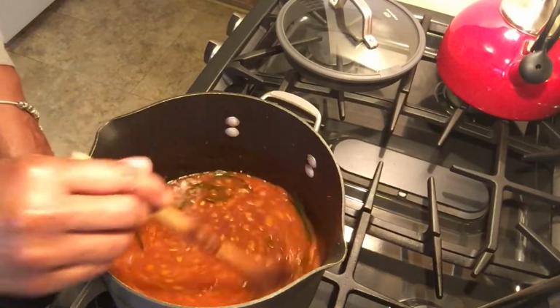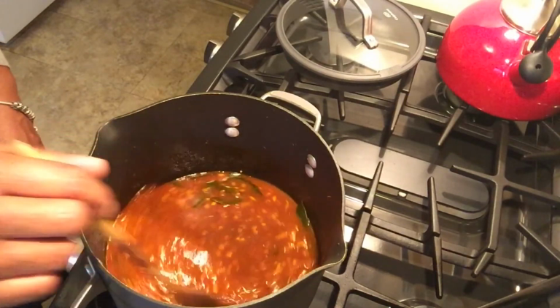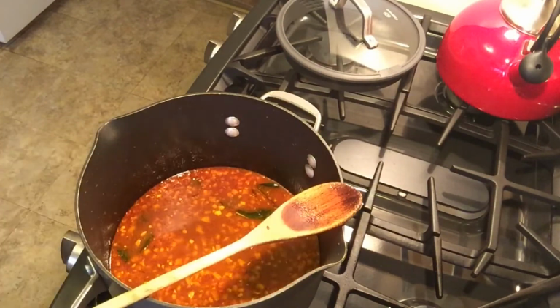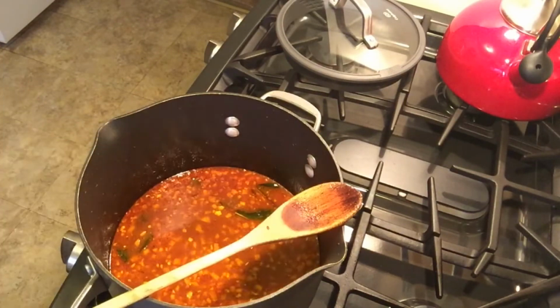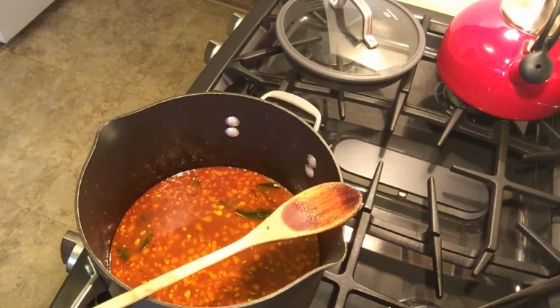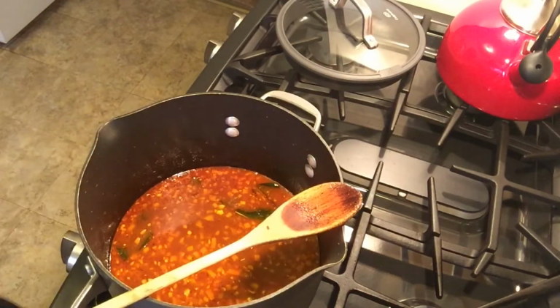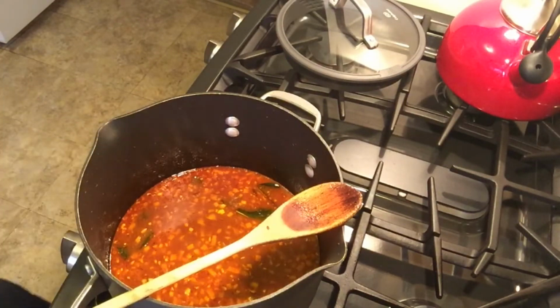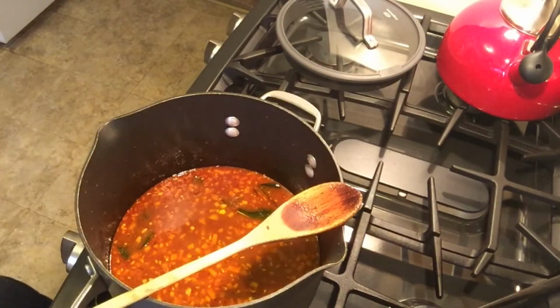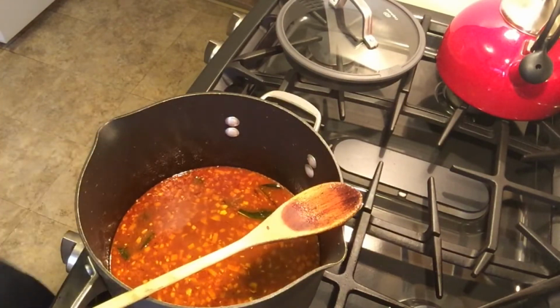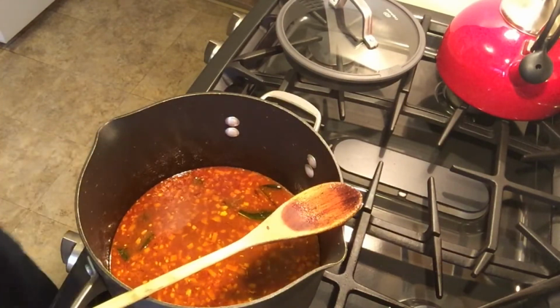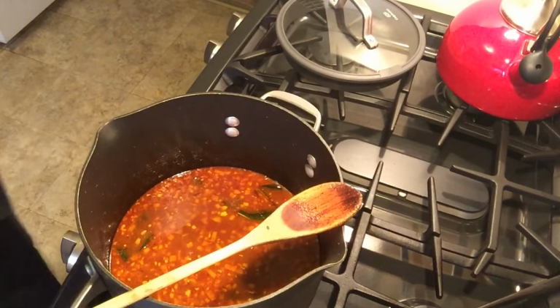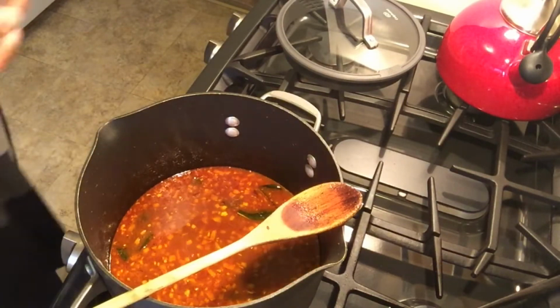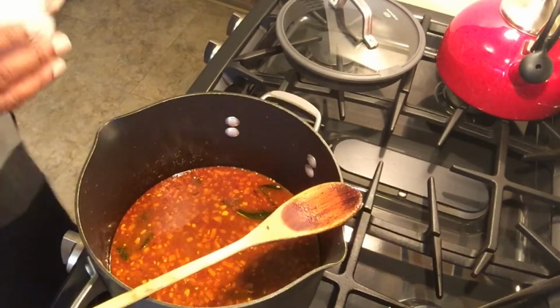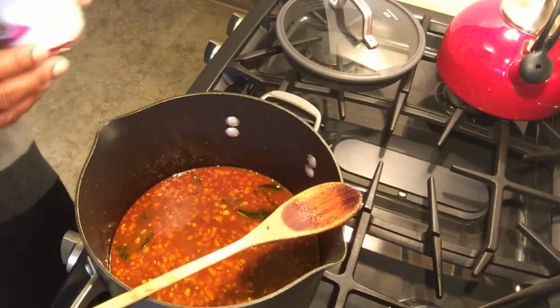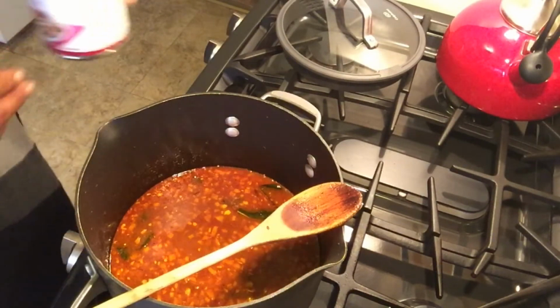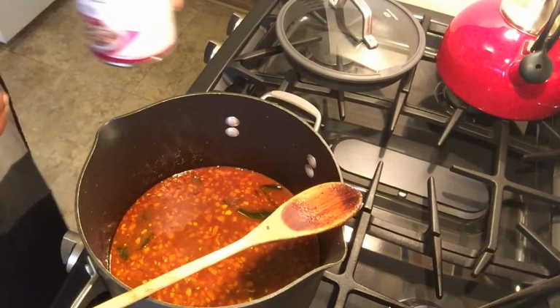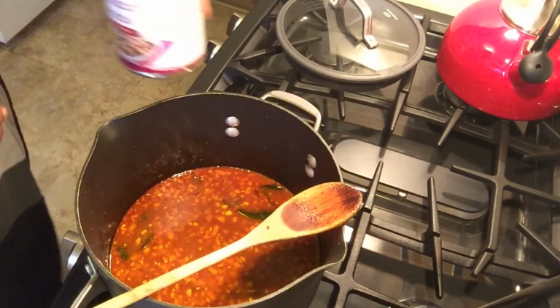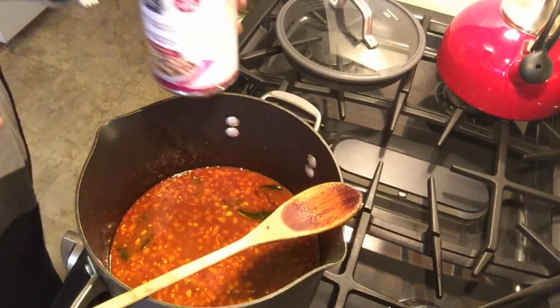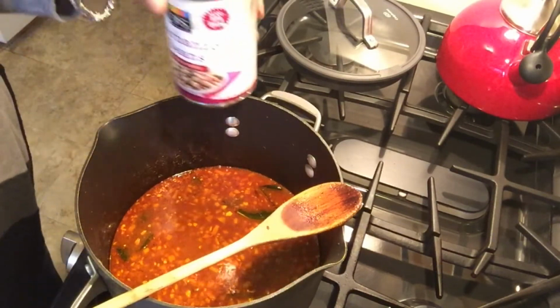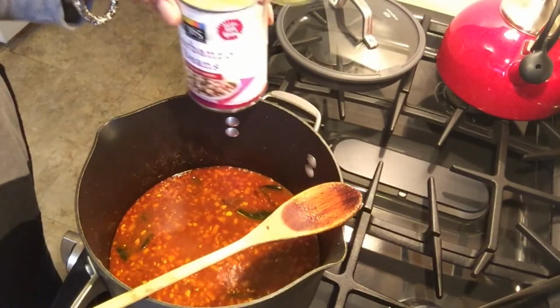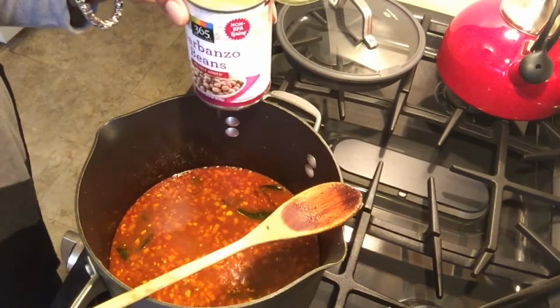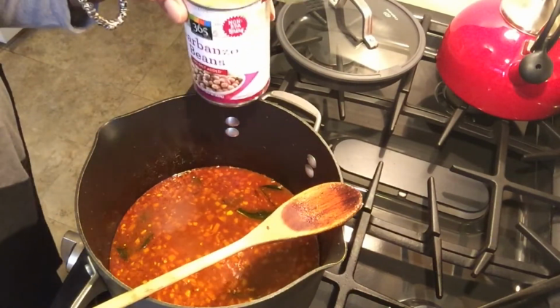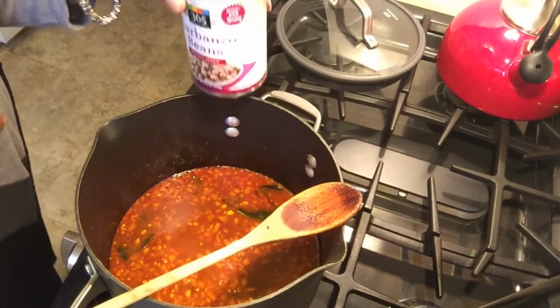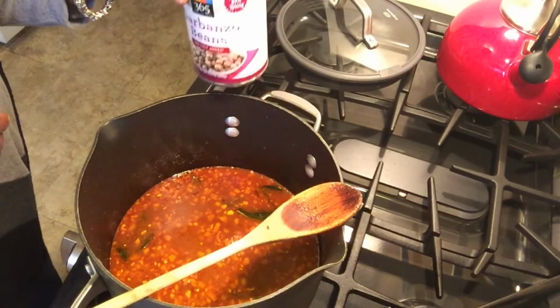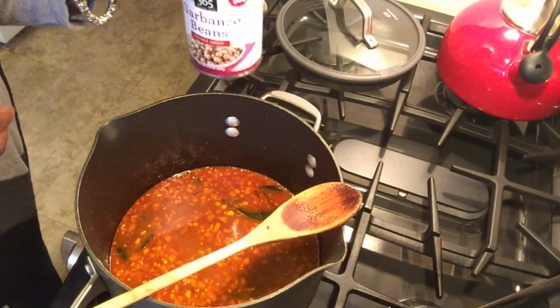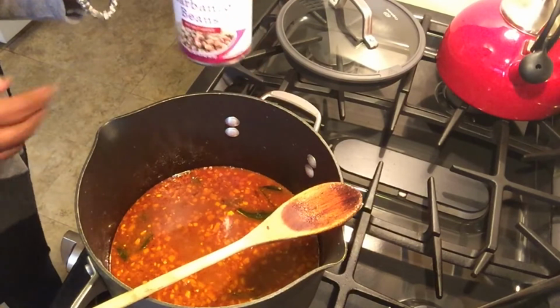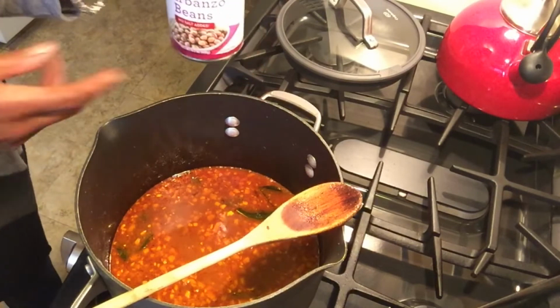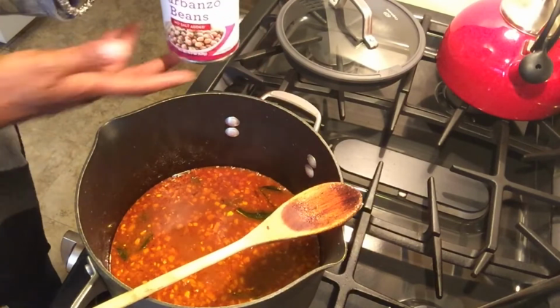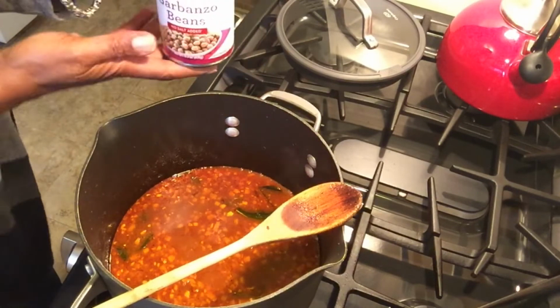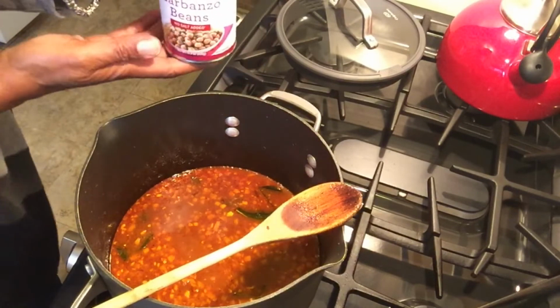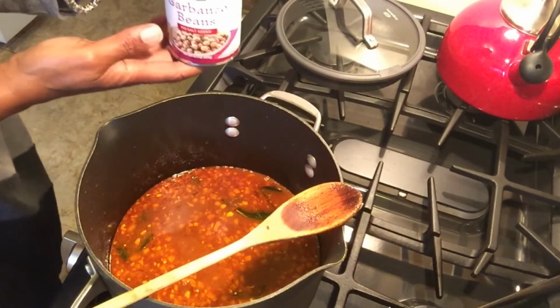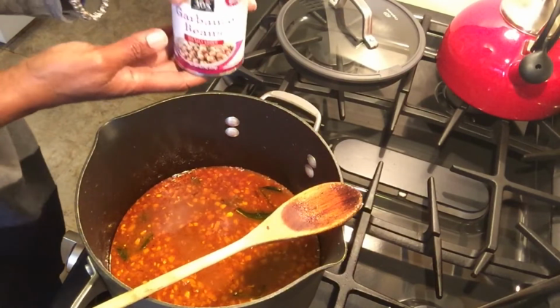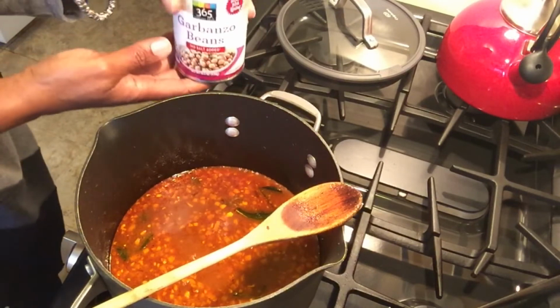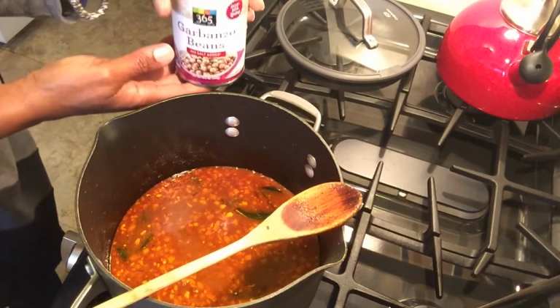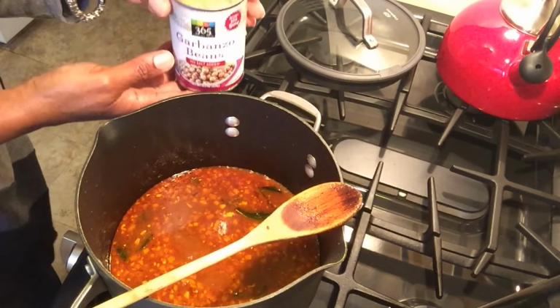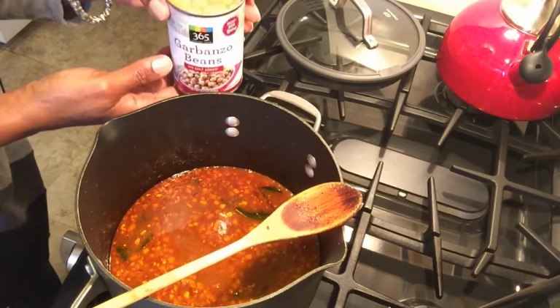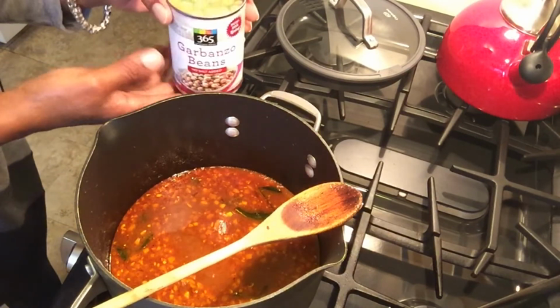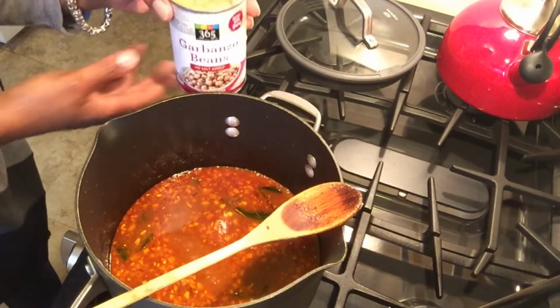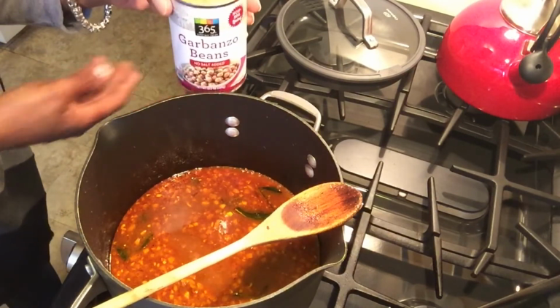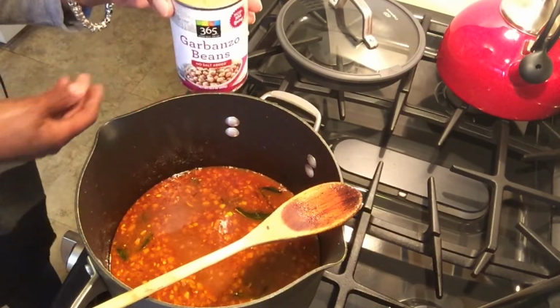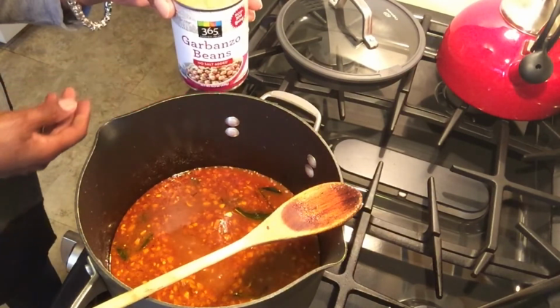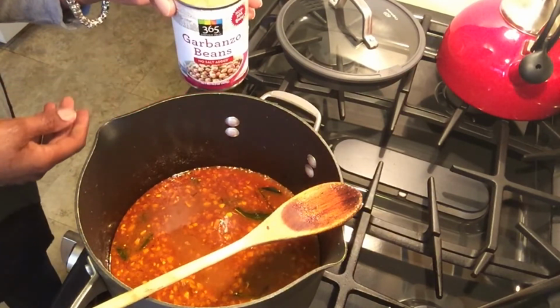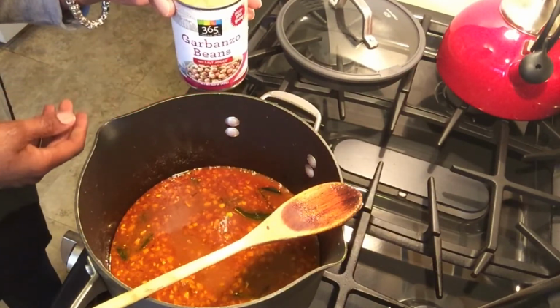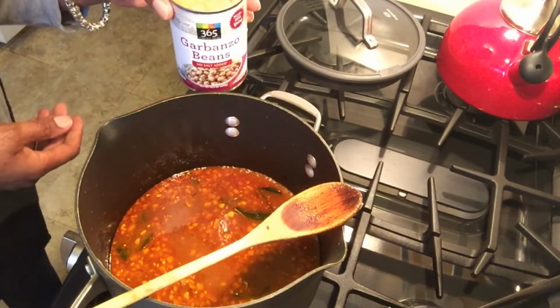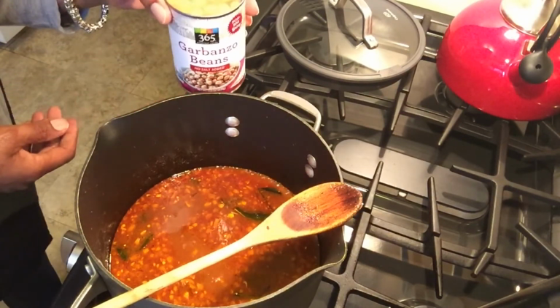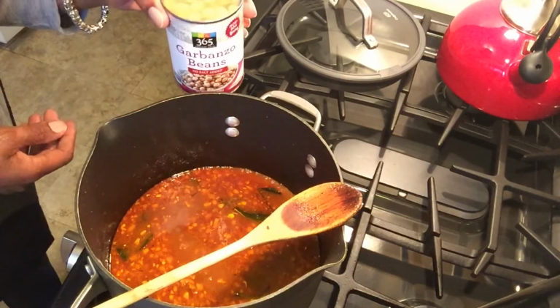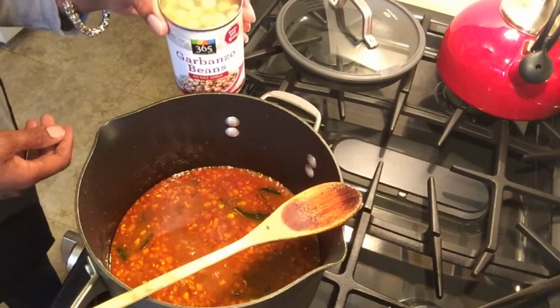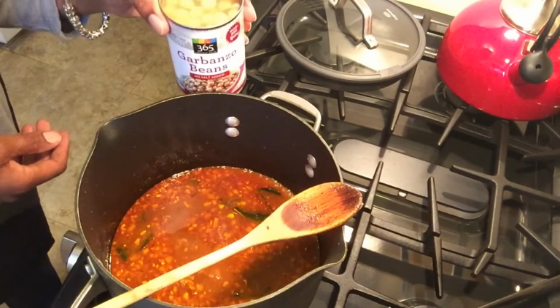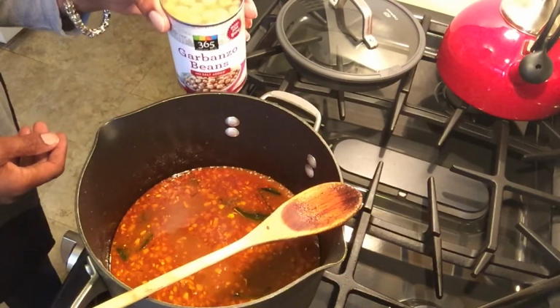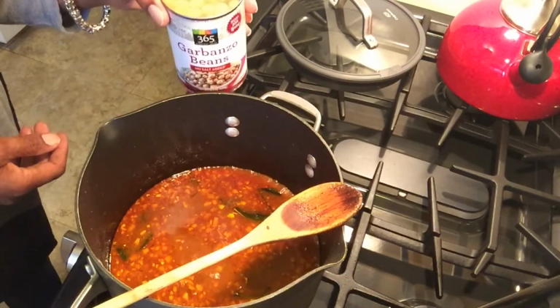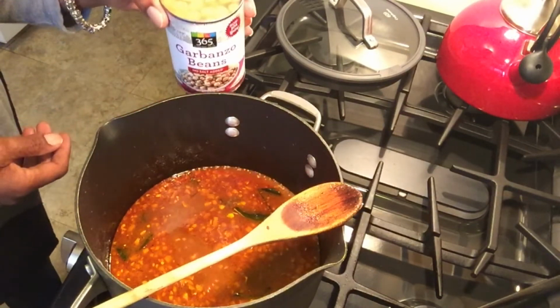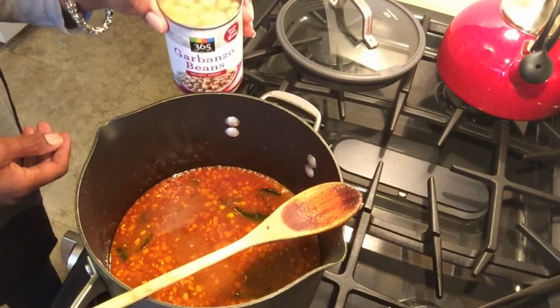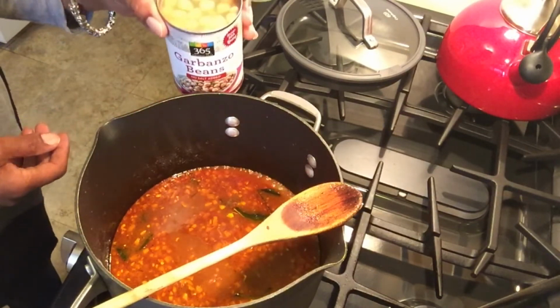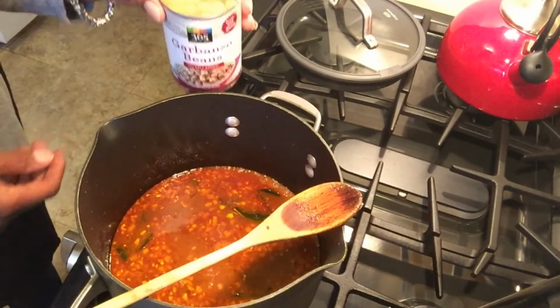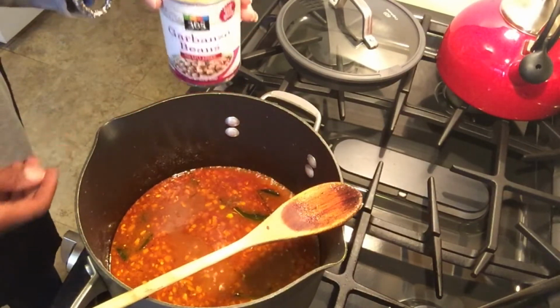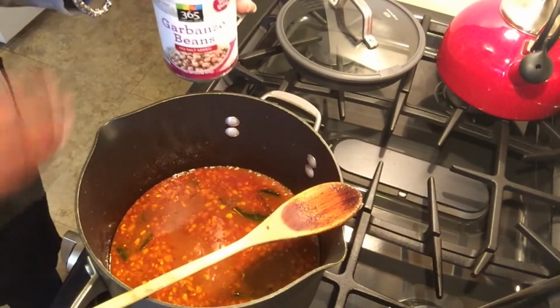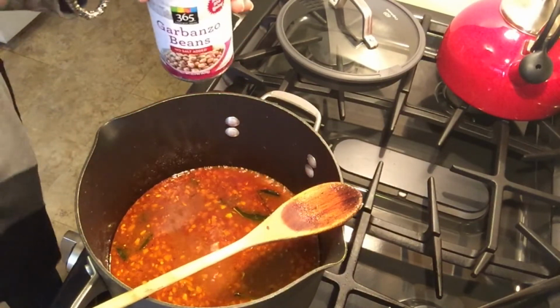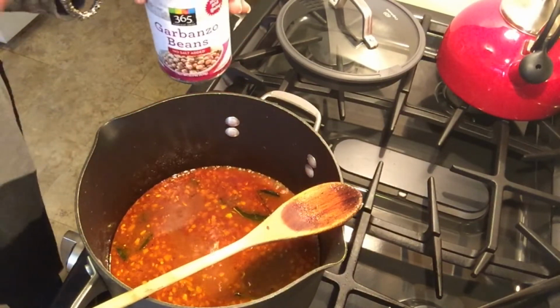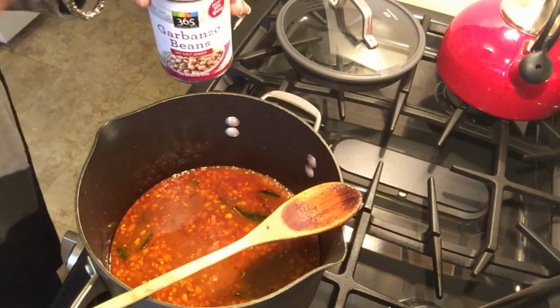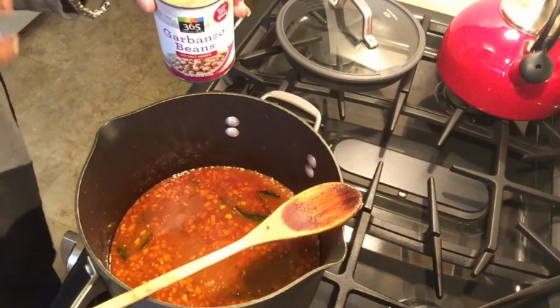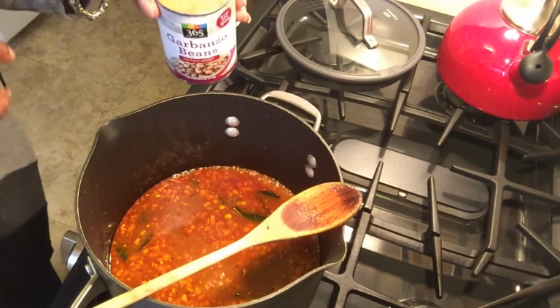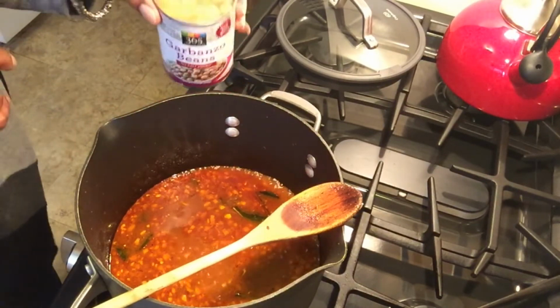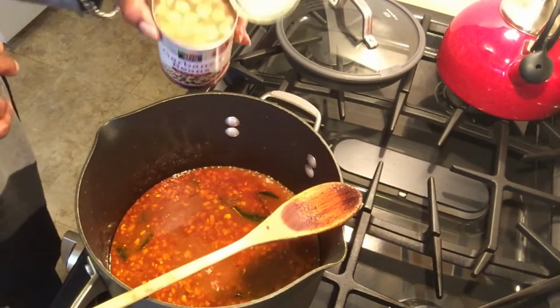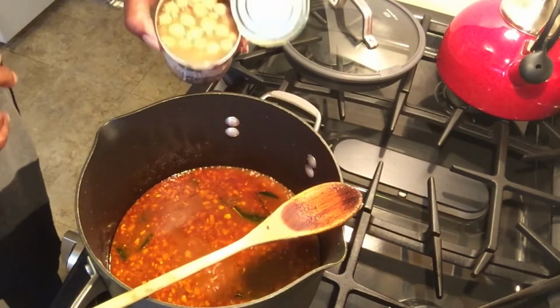To that, we're going to add two cans of garbanzo beans — chickpeas — two cans with the water and all.